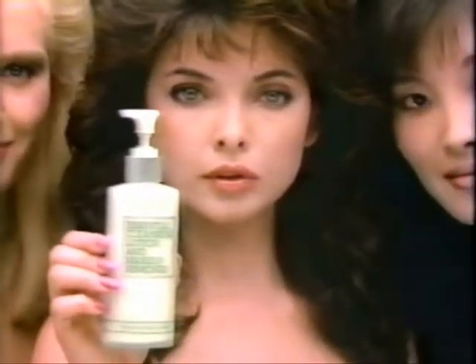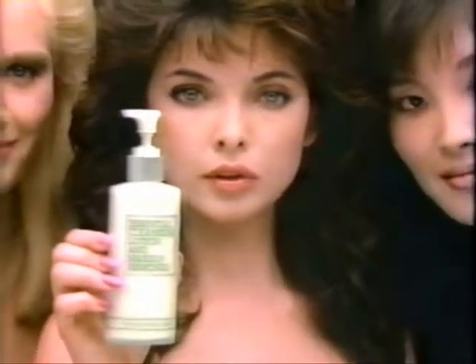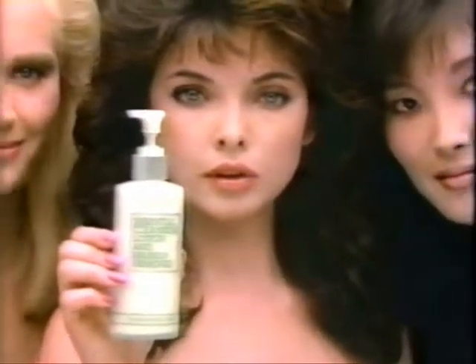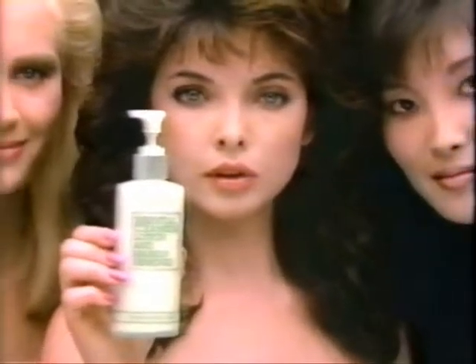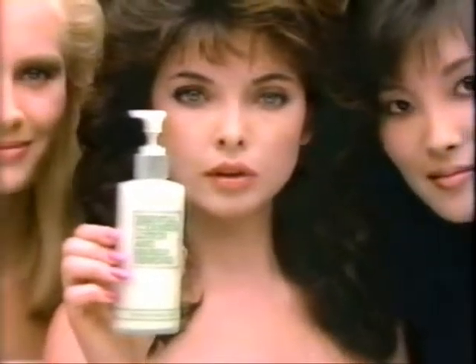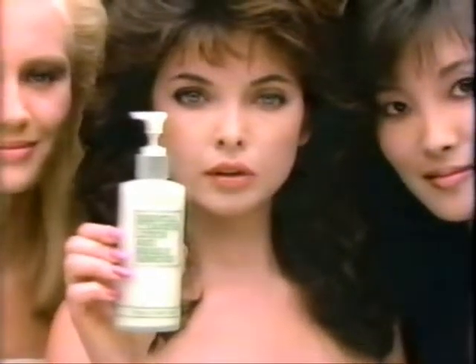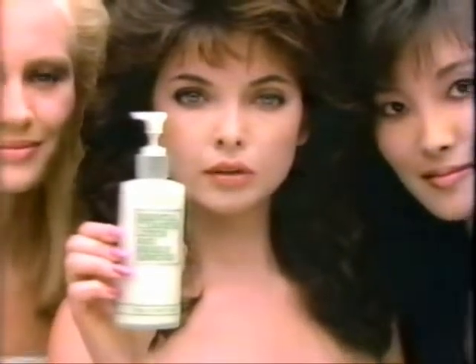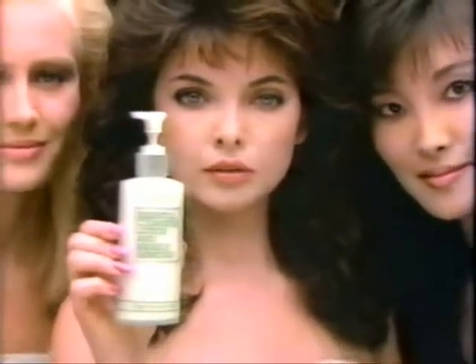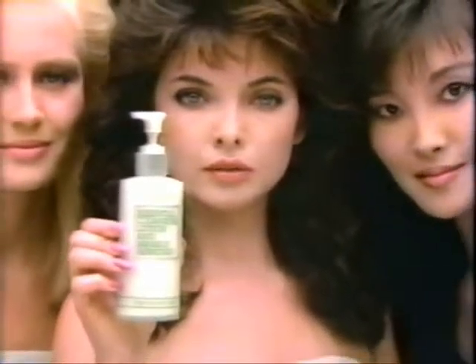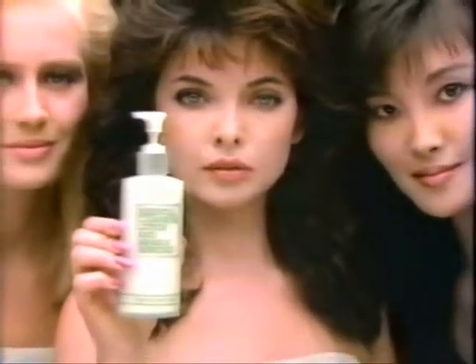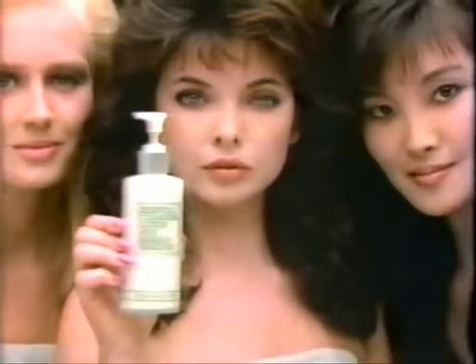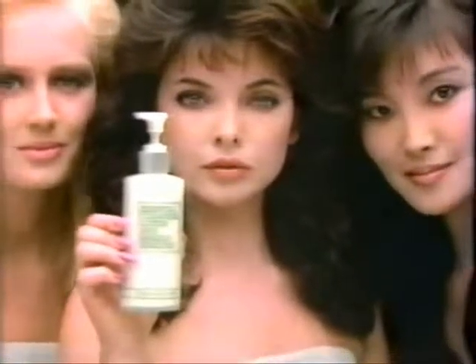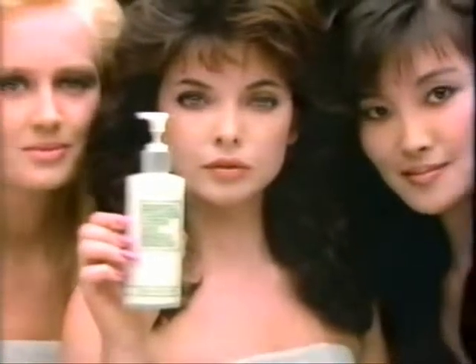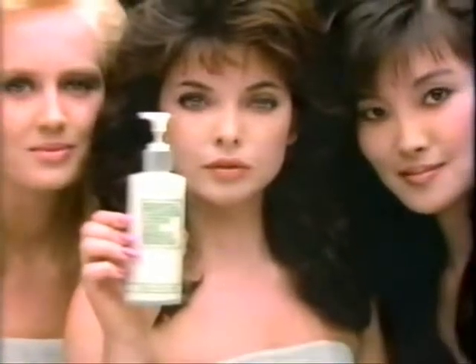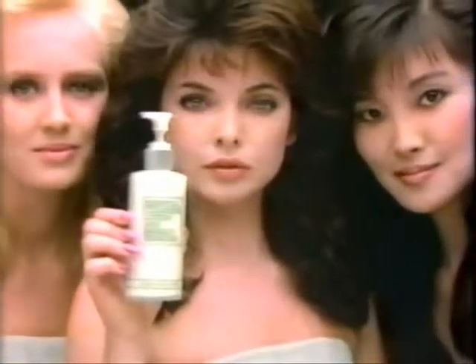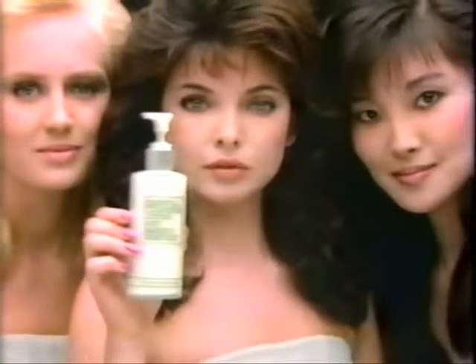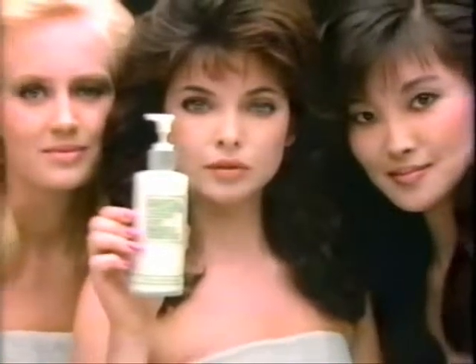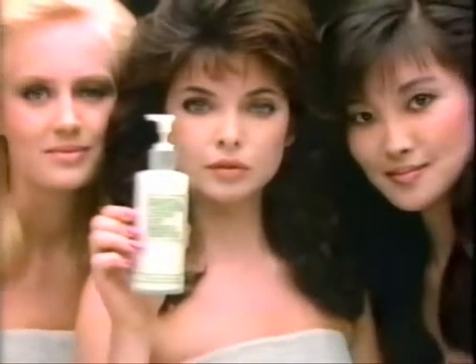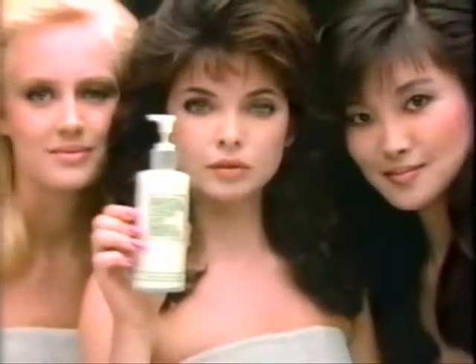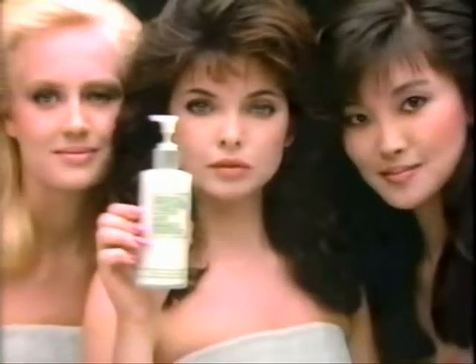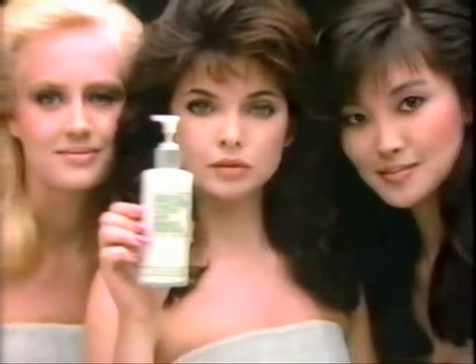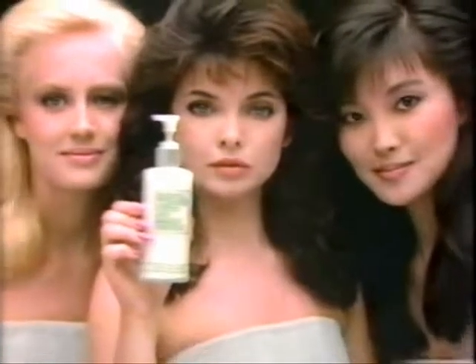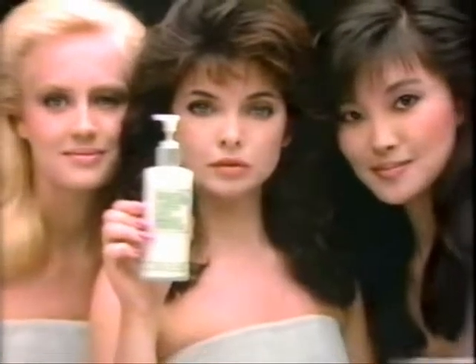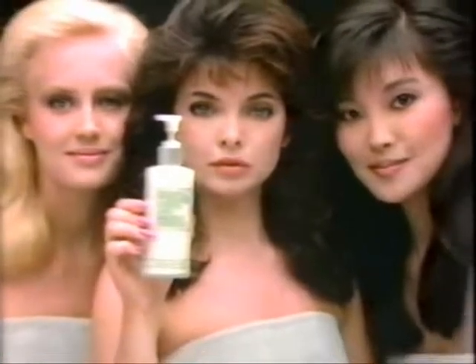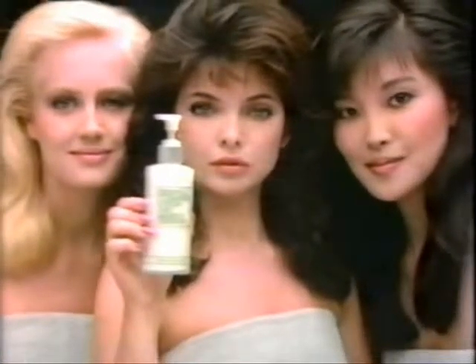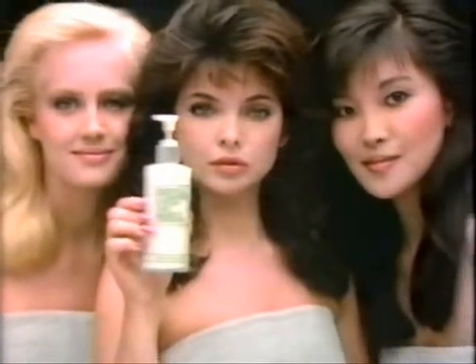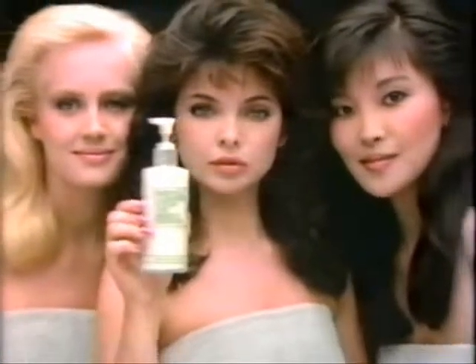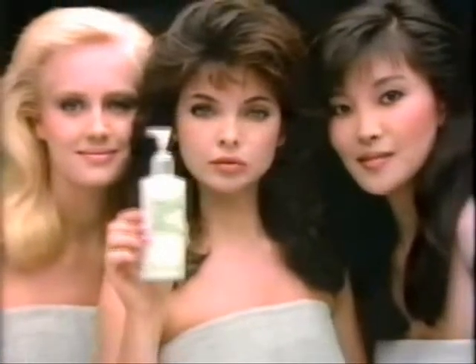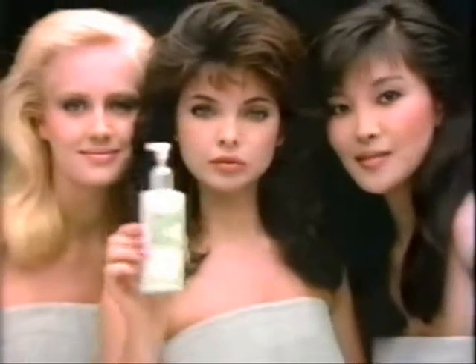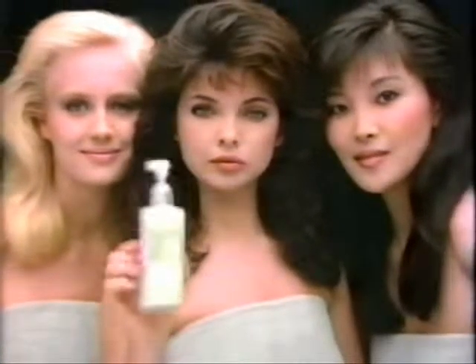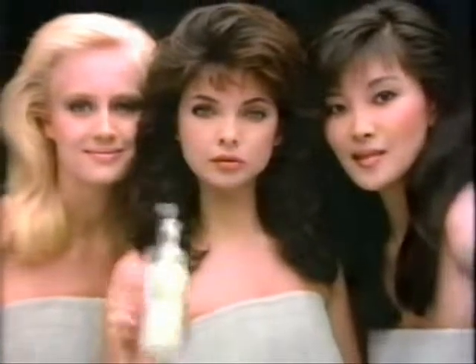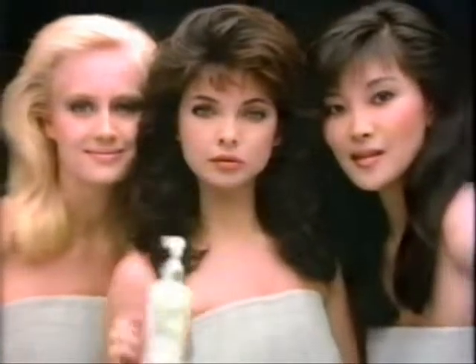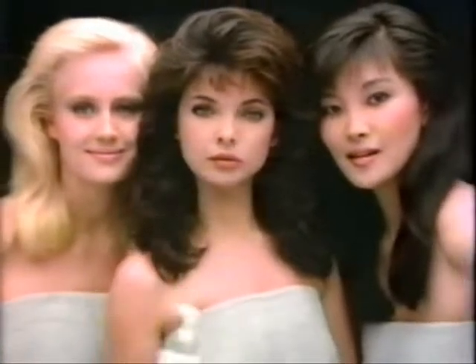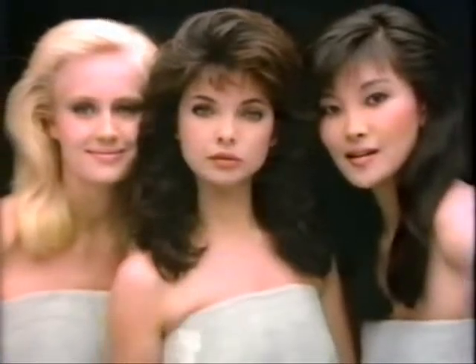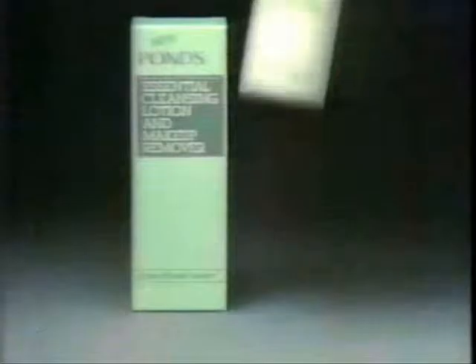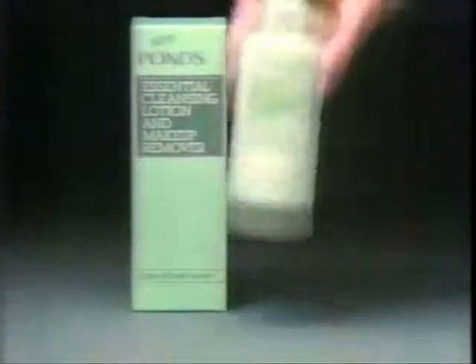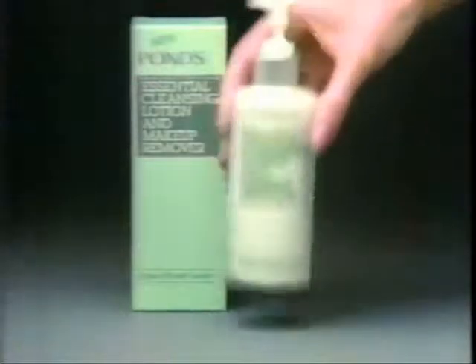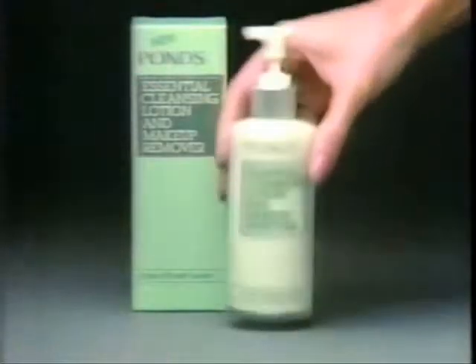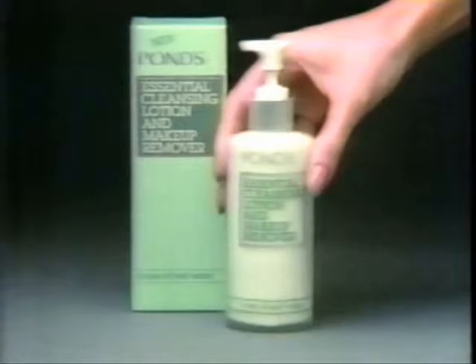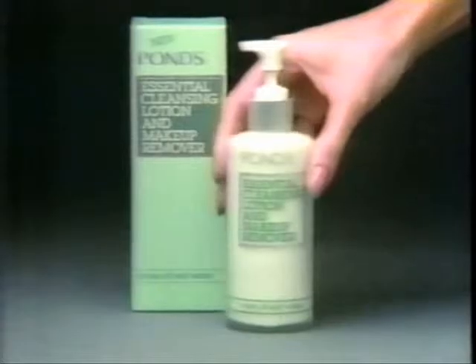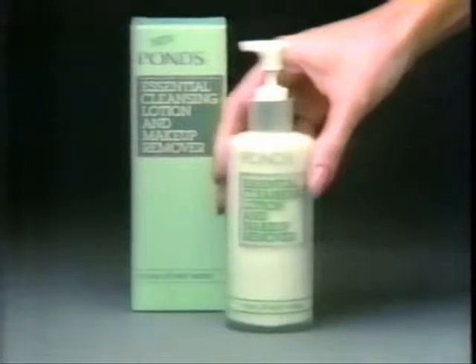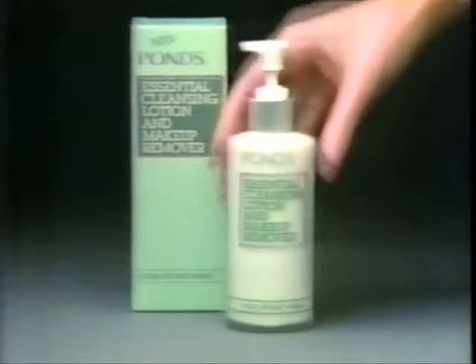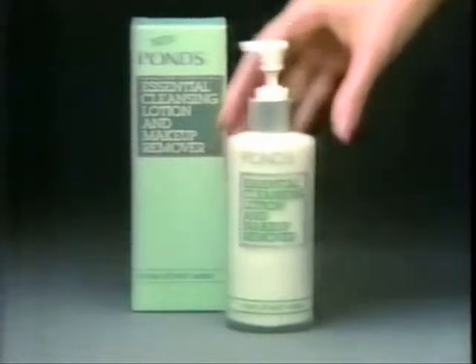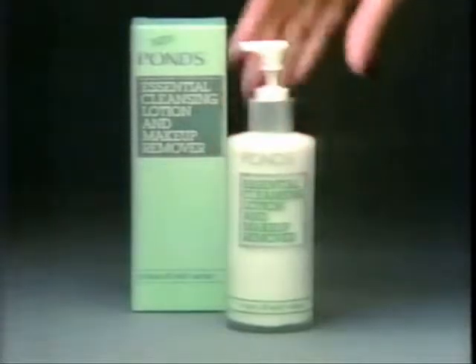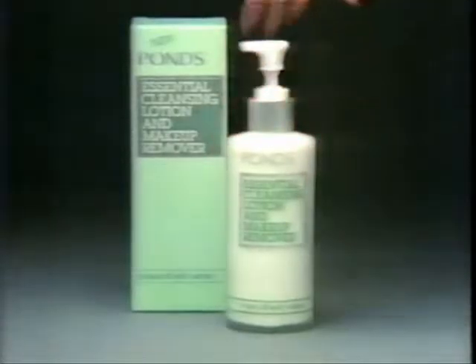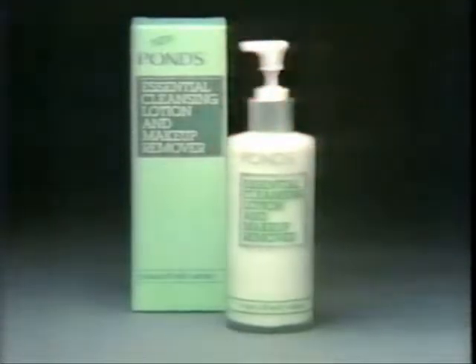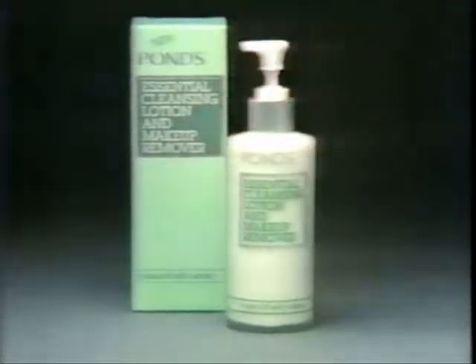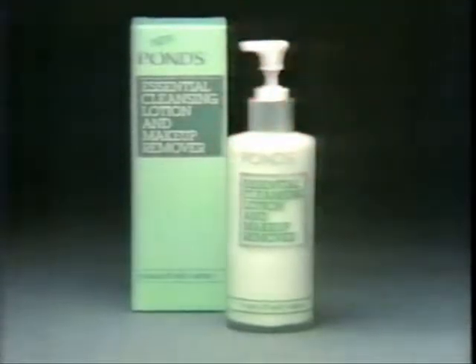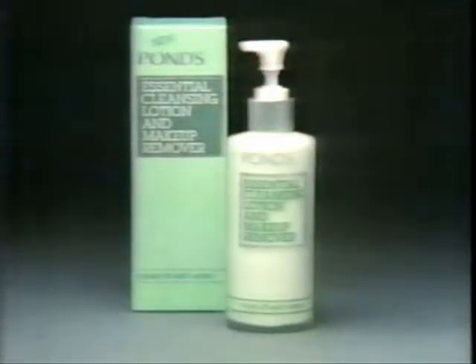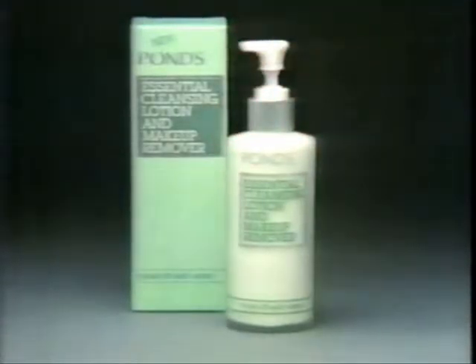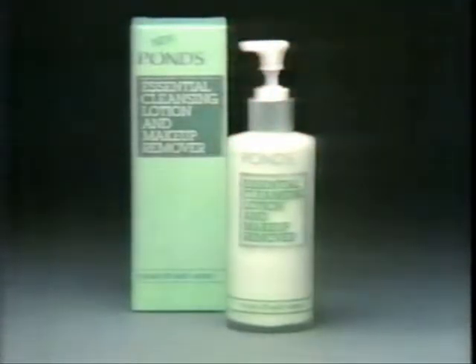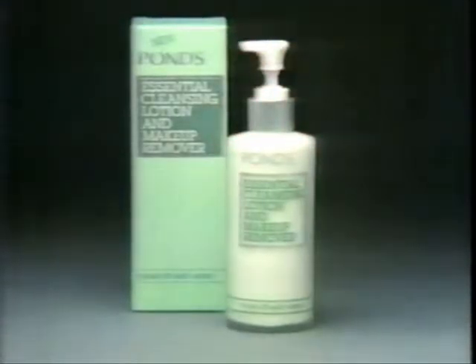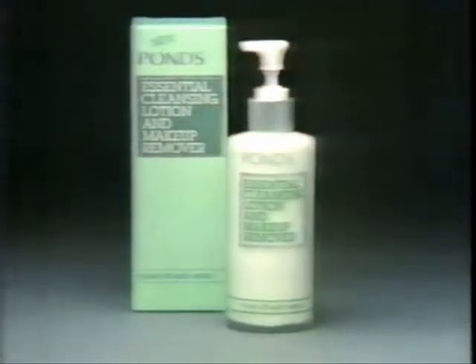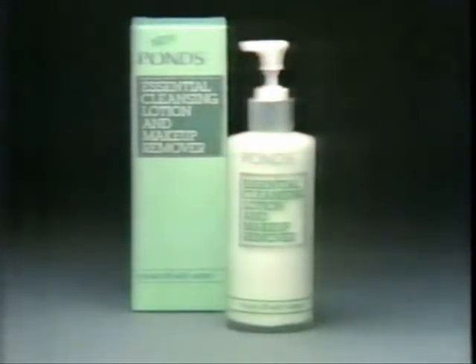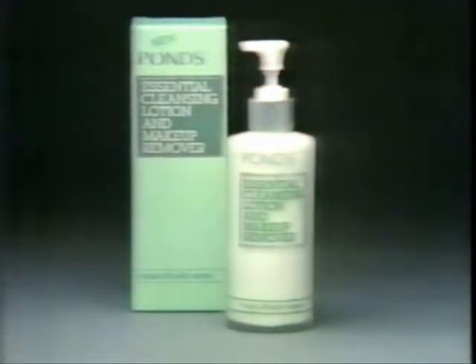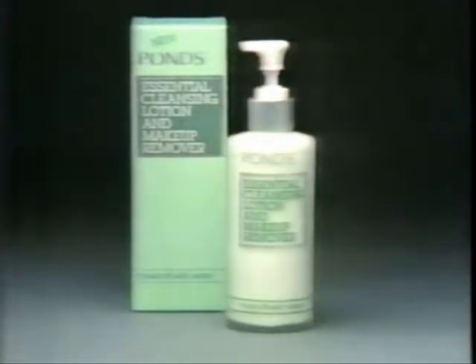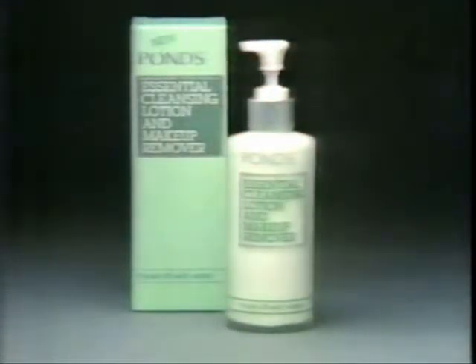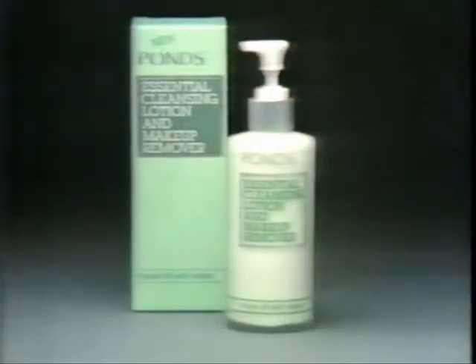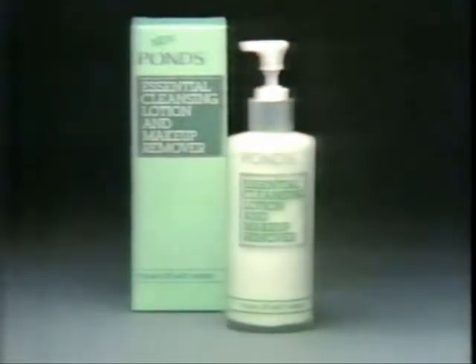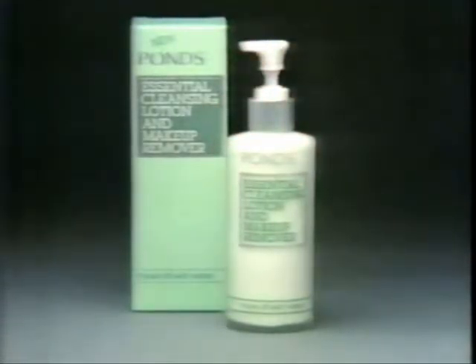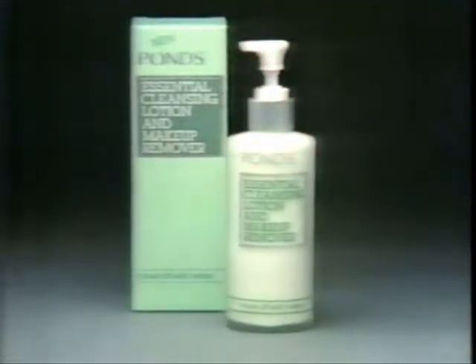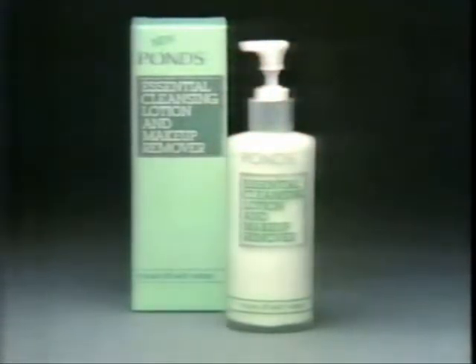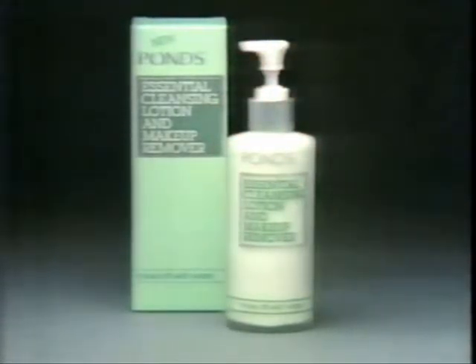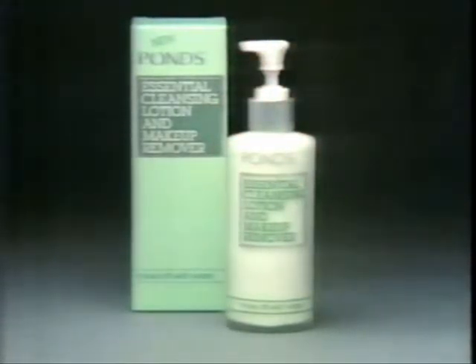Beautiful skin, created by Pons. Newpons Essential Cleansing Lotion and Makeup Remover.